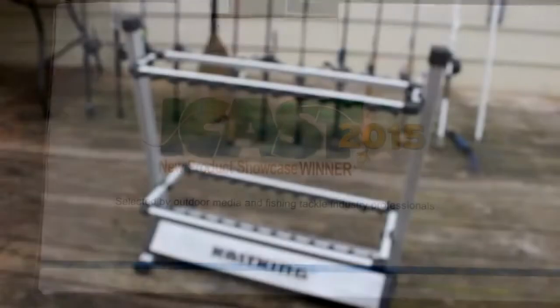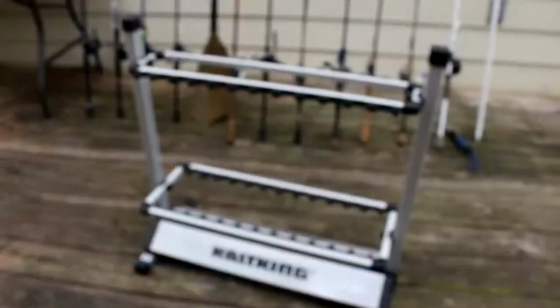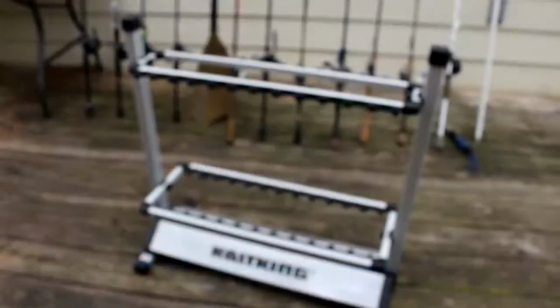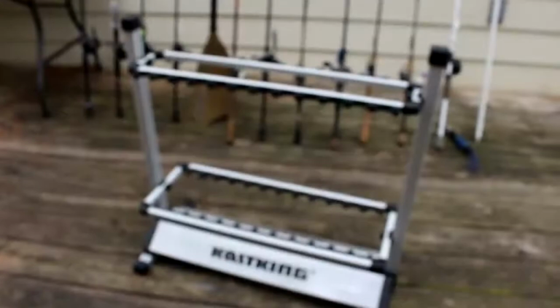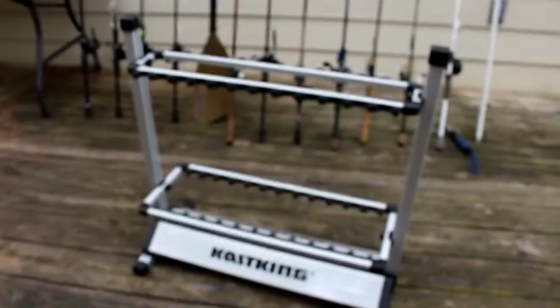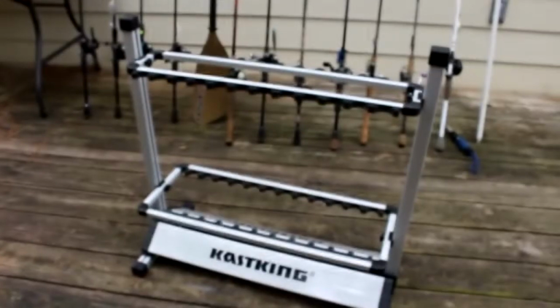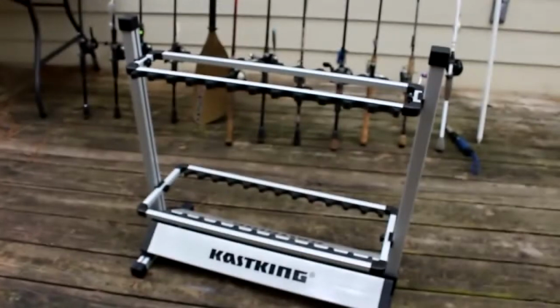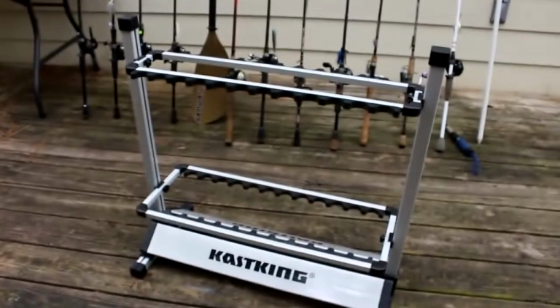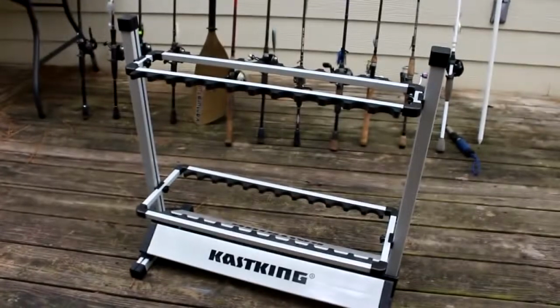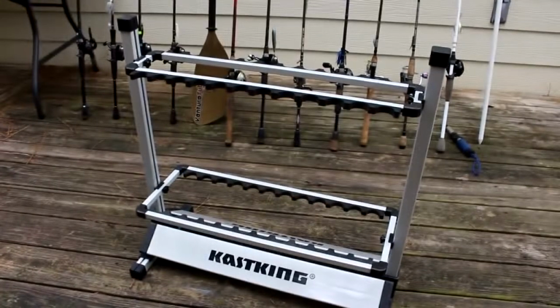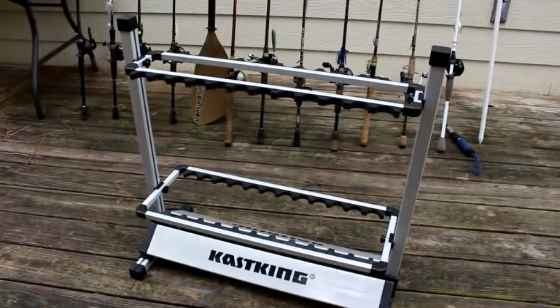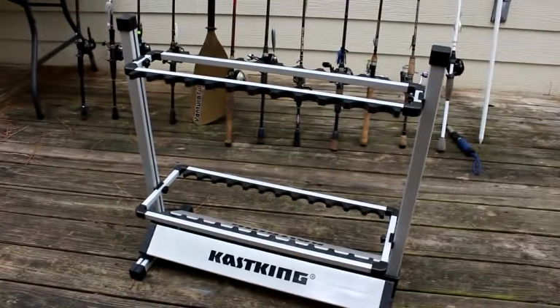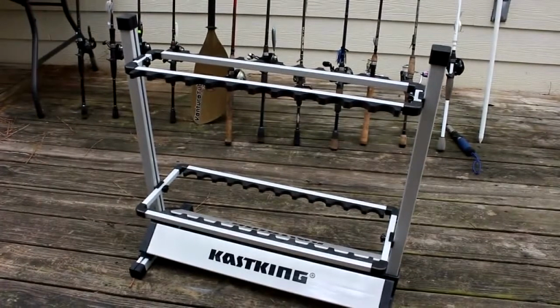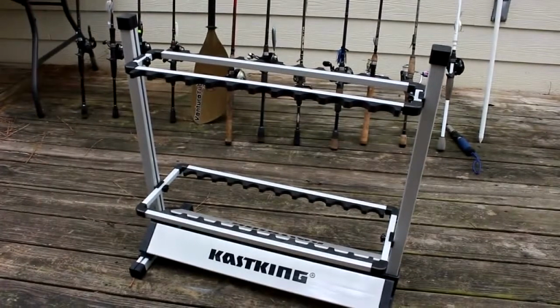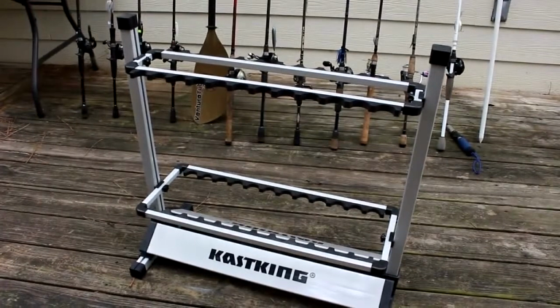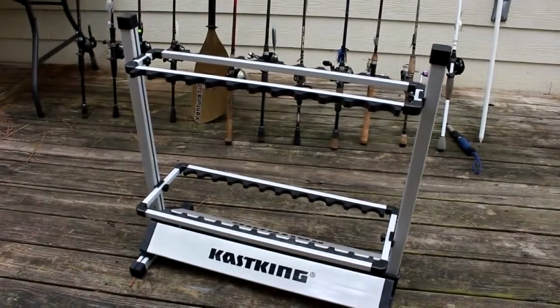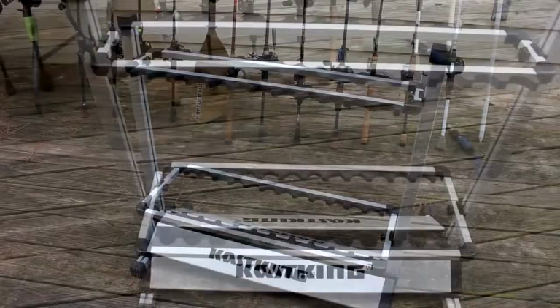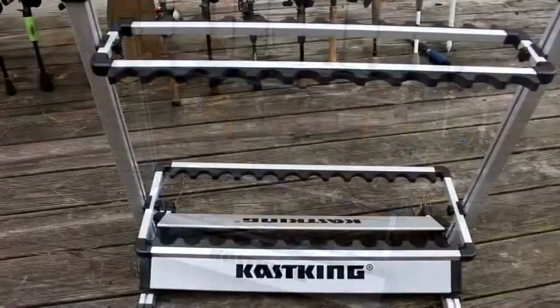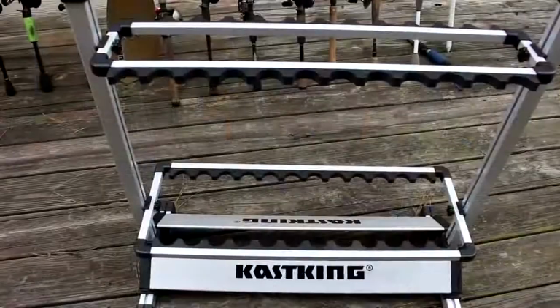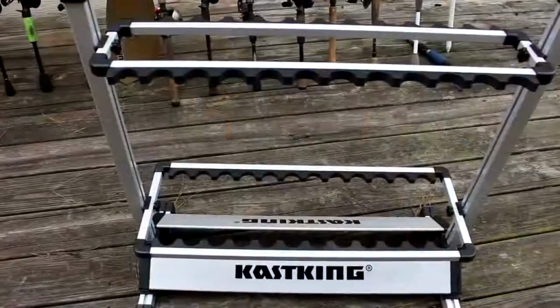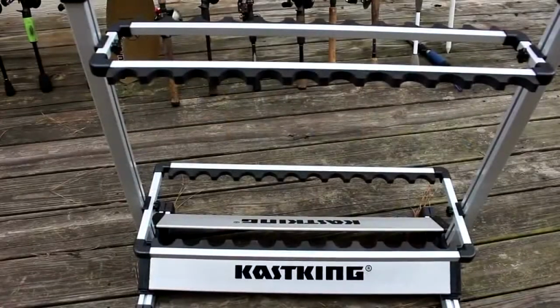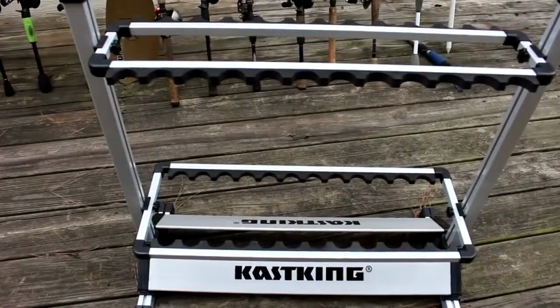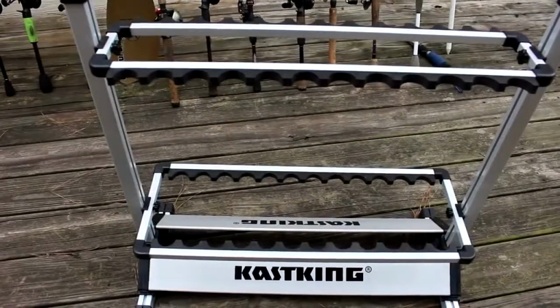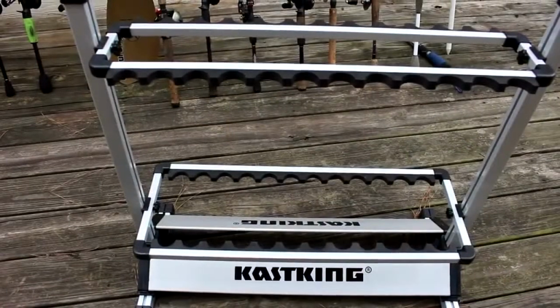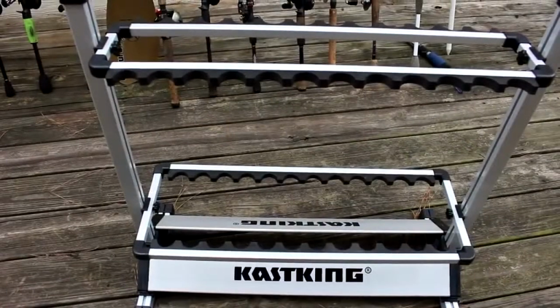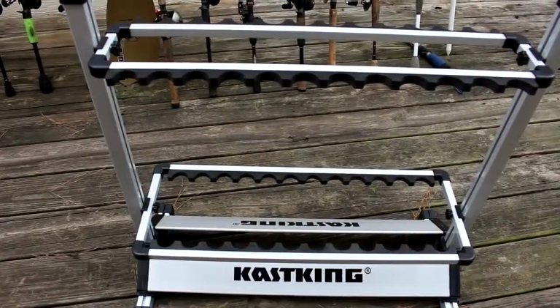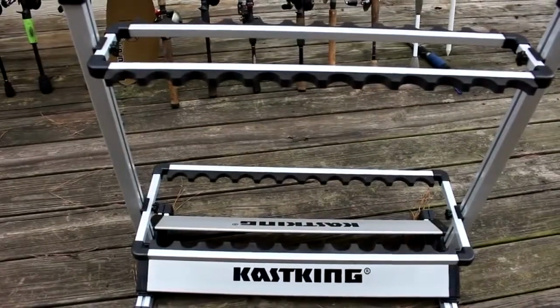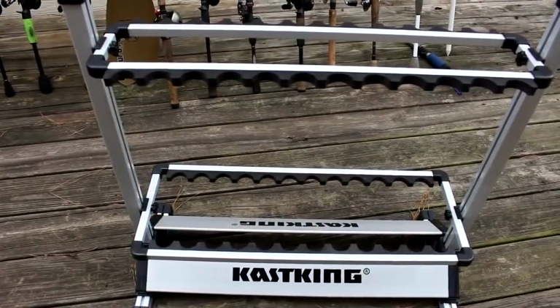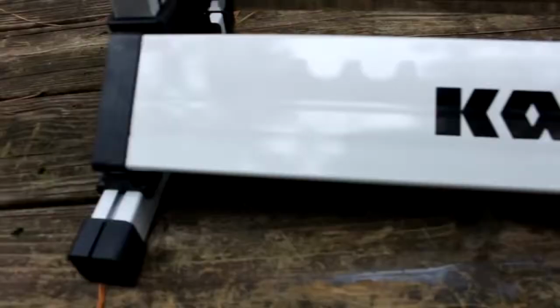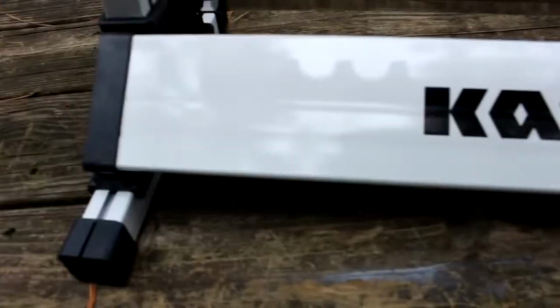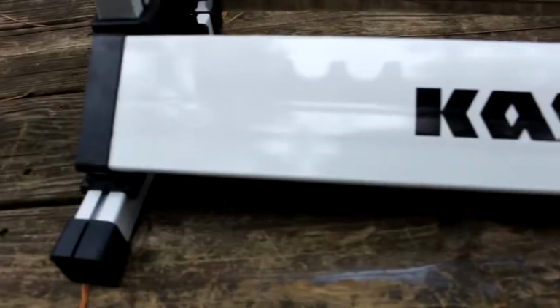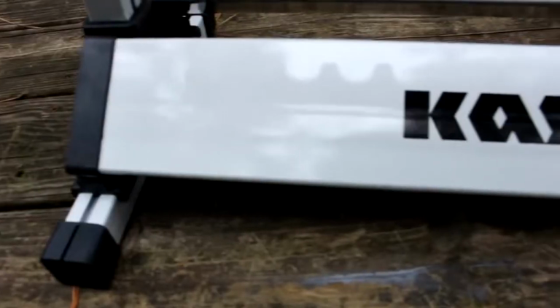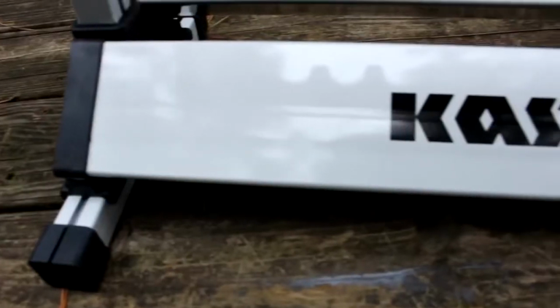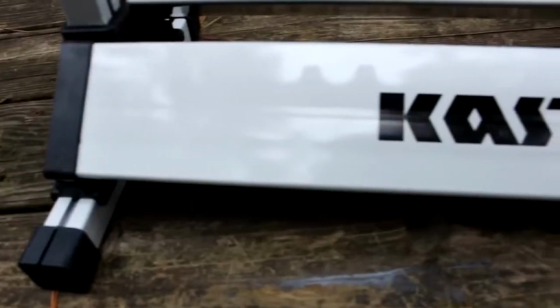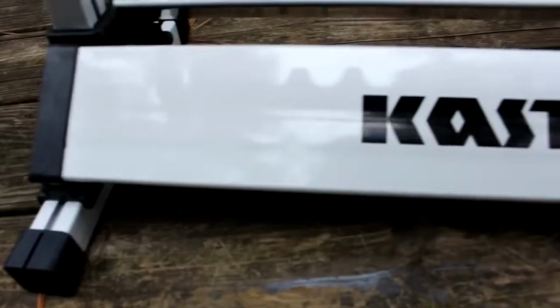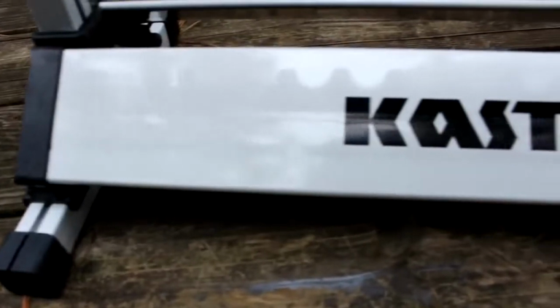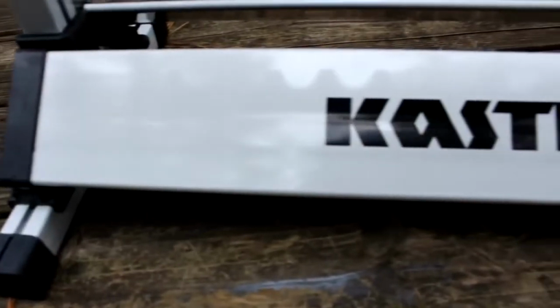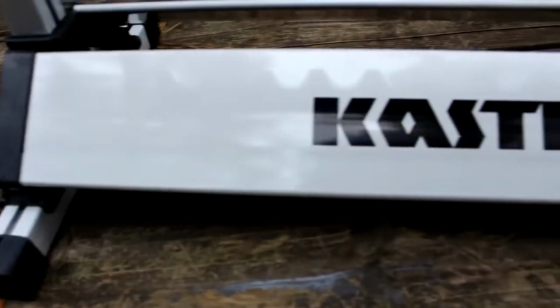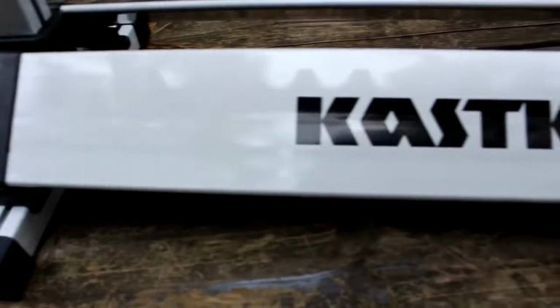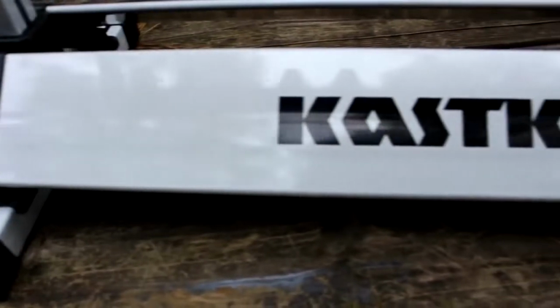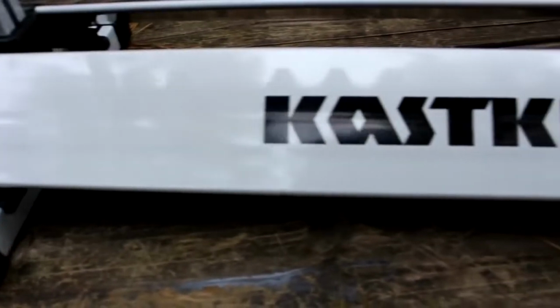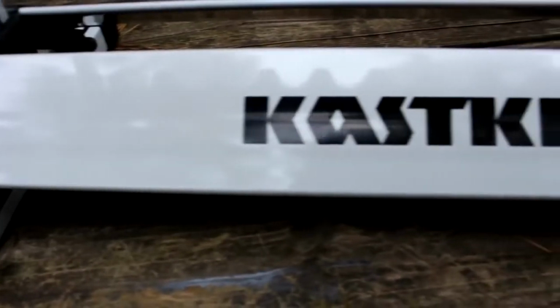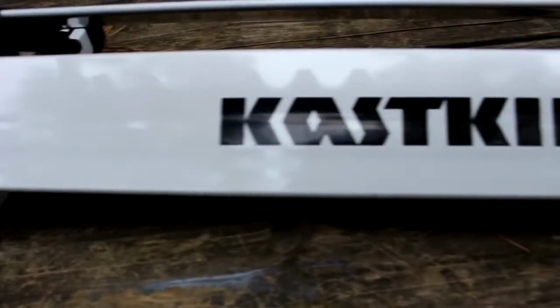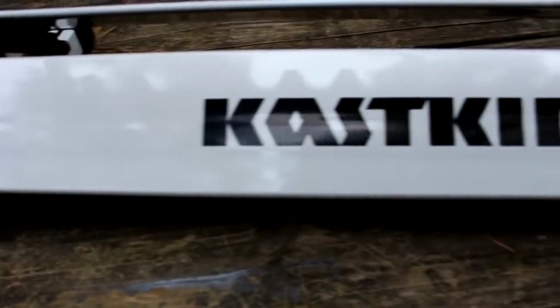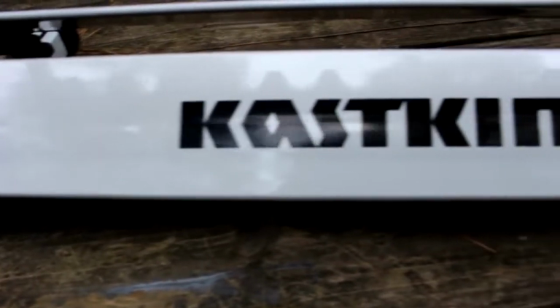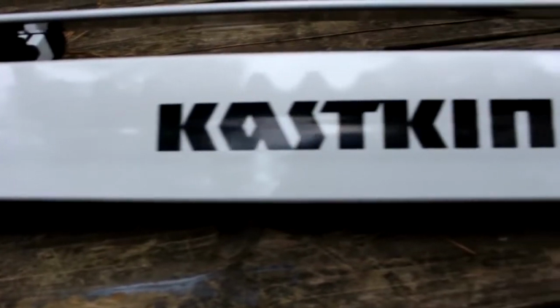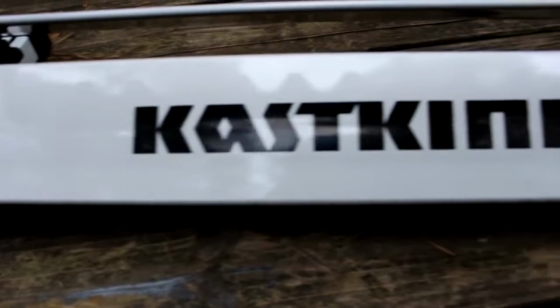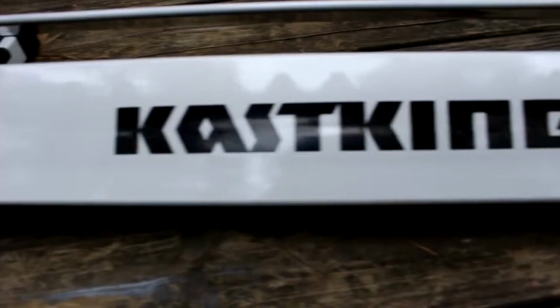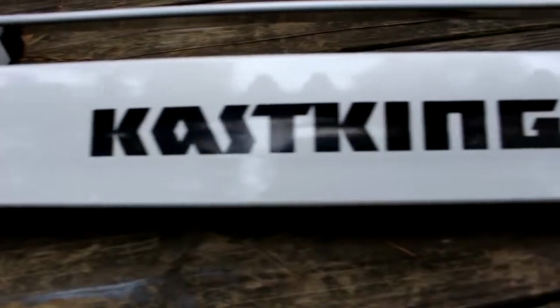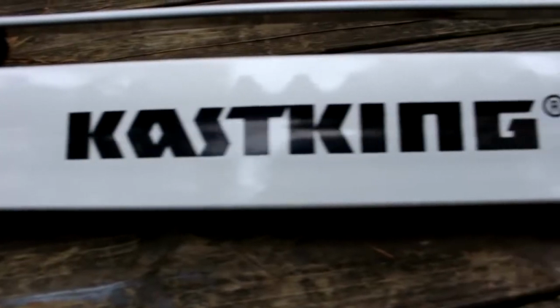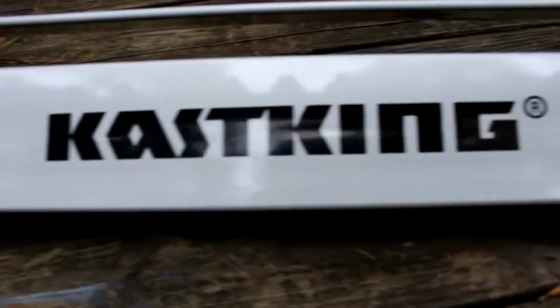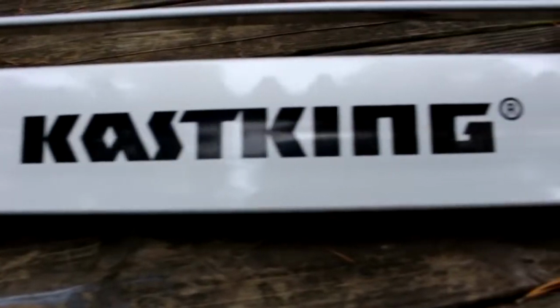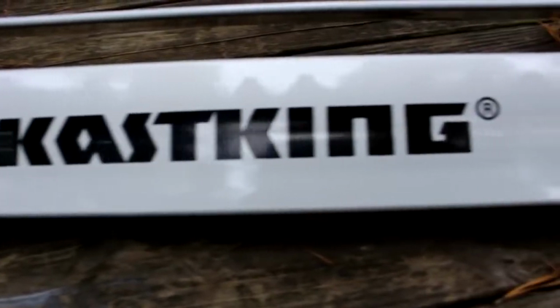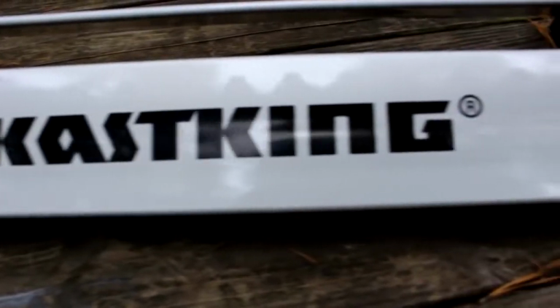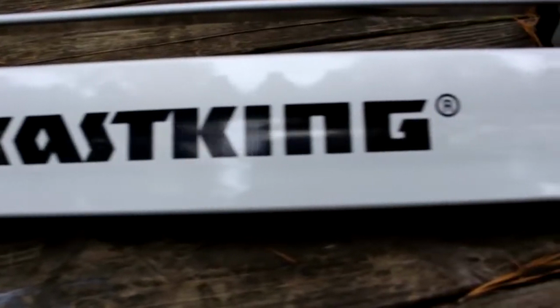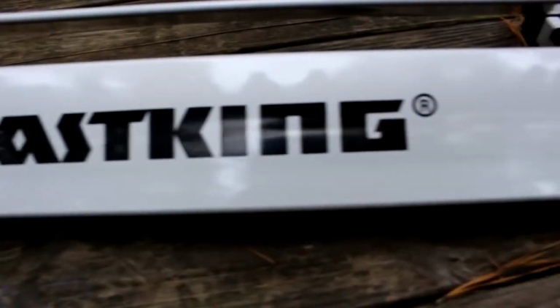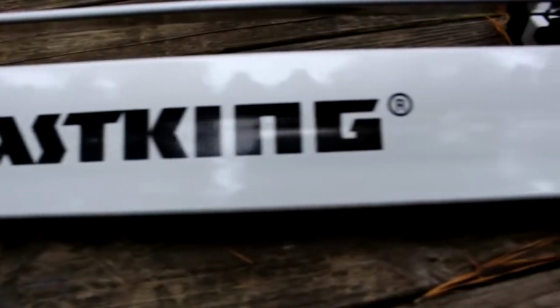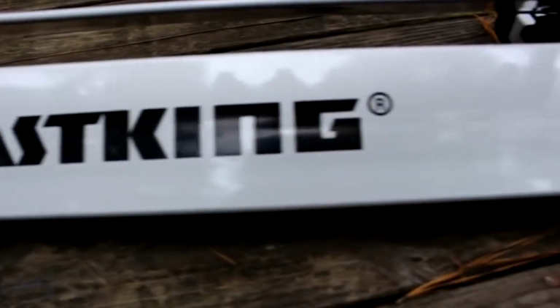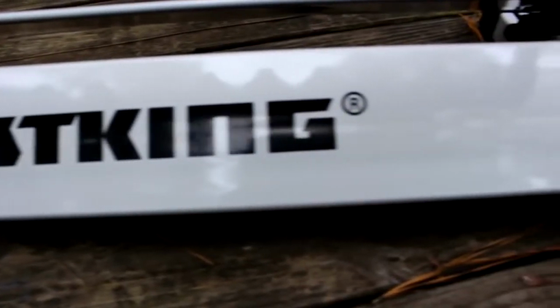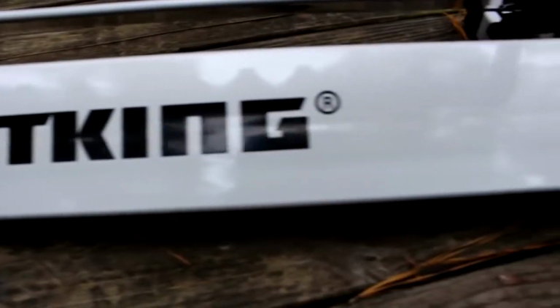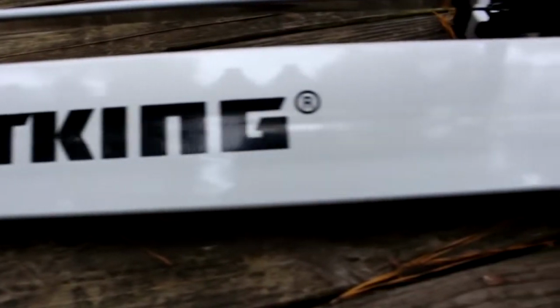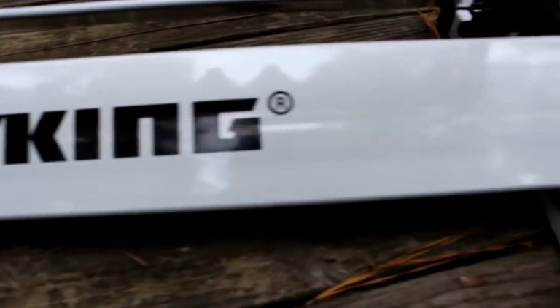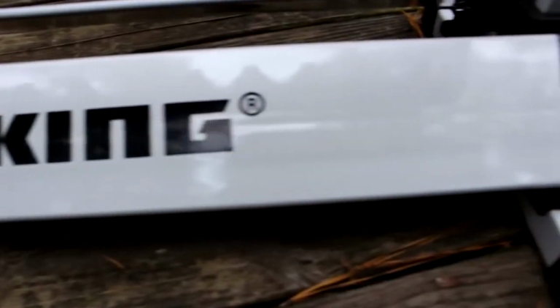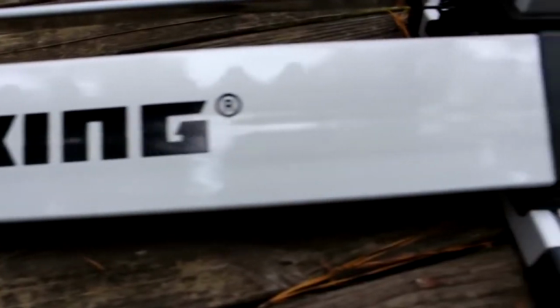I picked it up because I needed to organize my rods. I got tired of them tangling up with each other and needed a place to store my rods, so I got this guy.